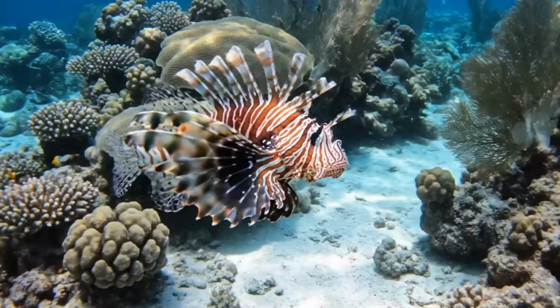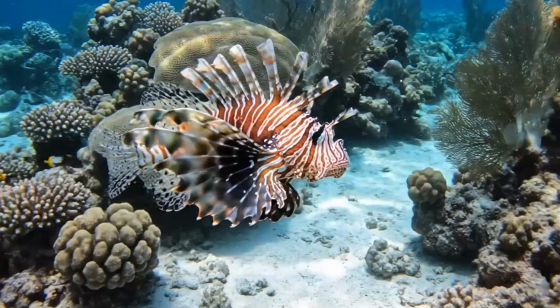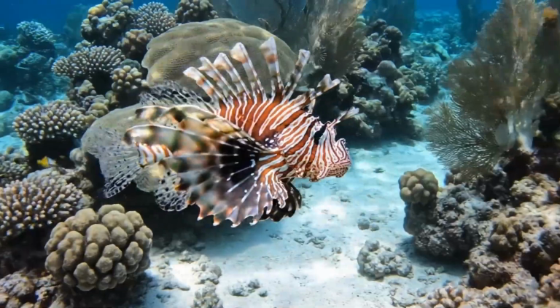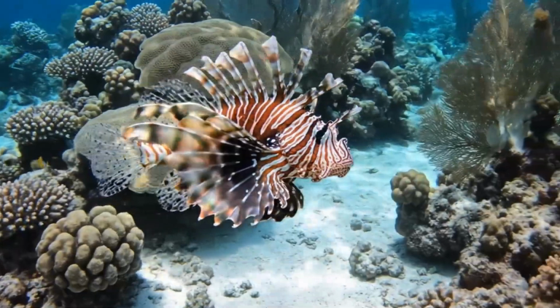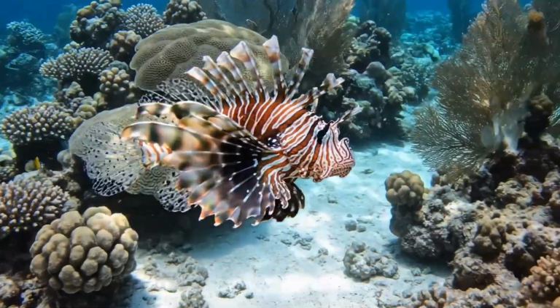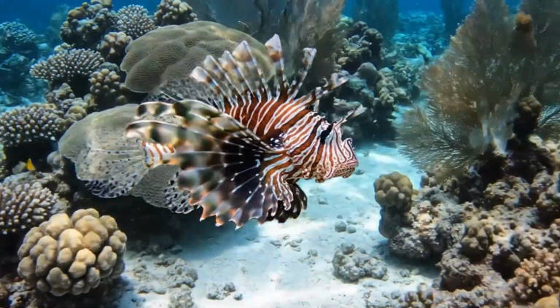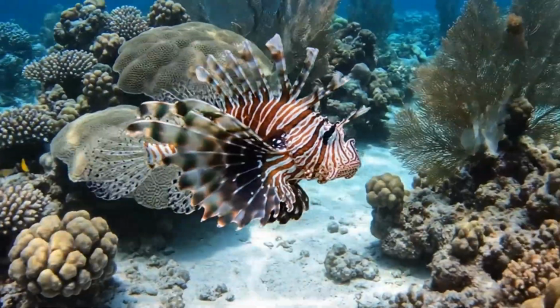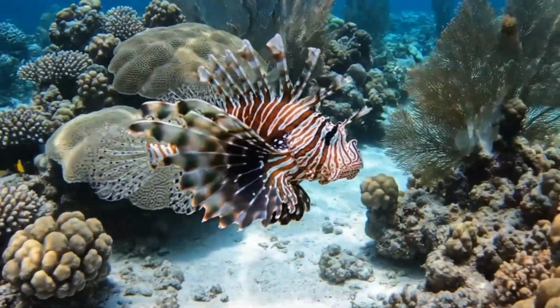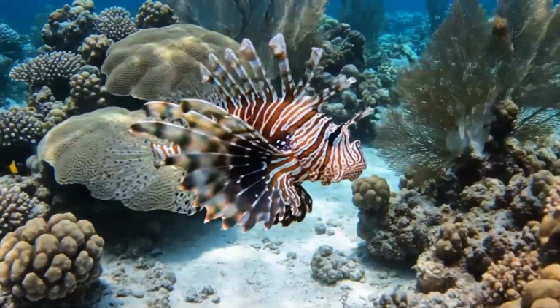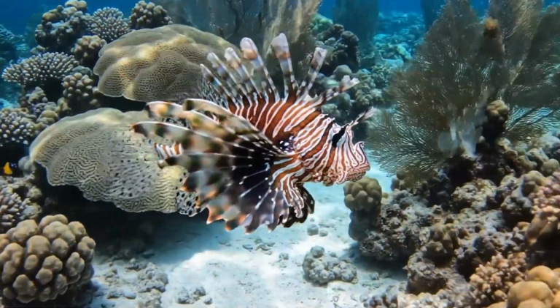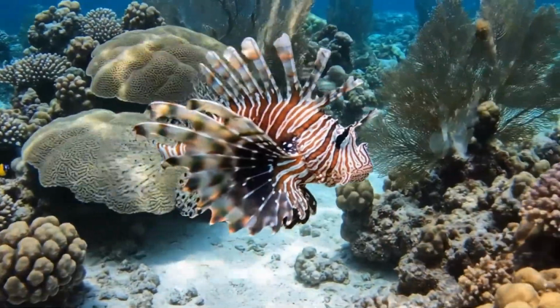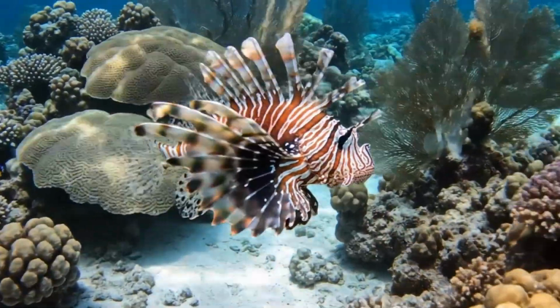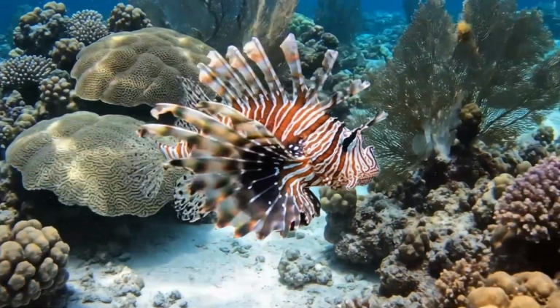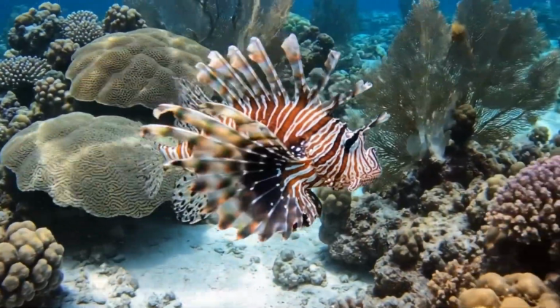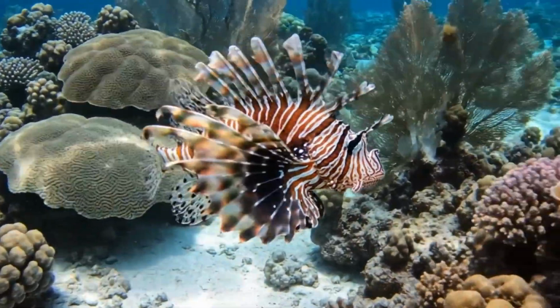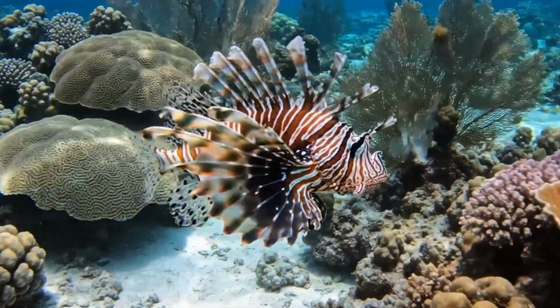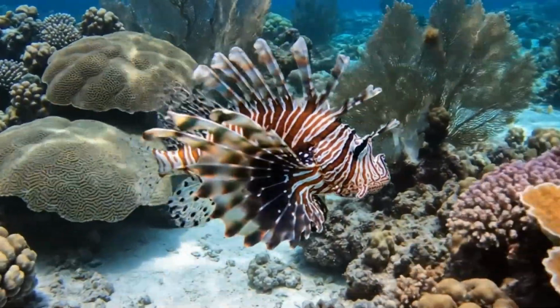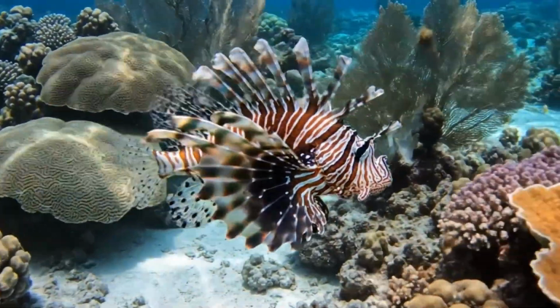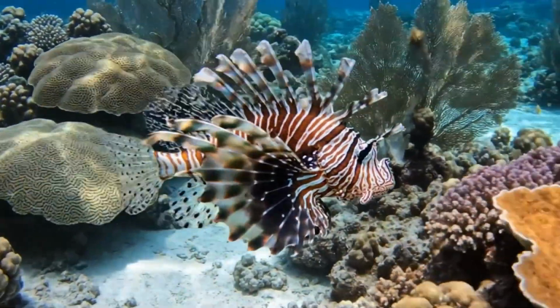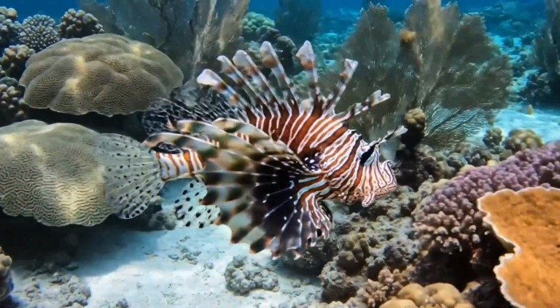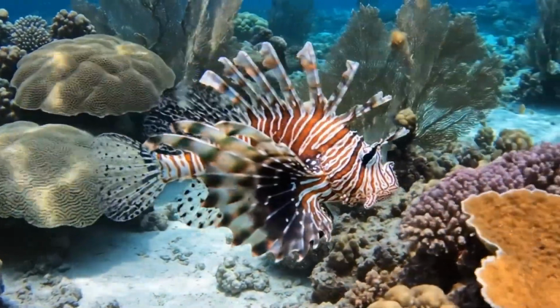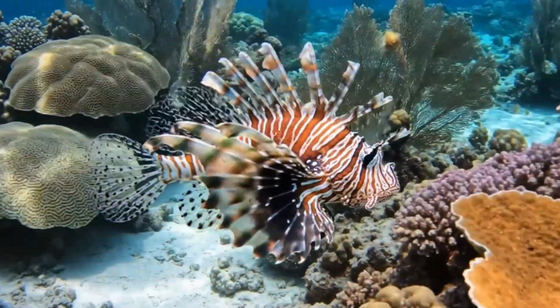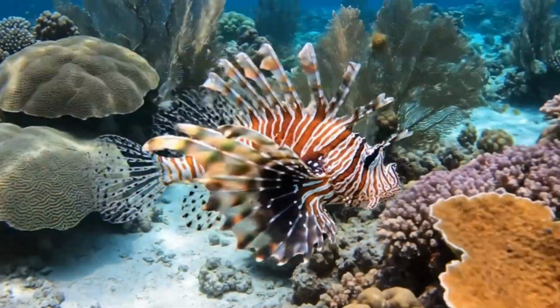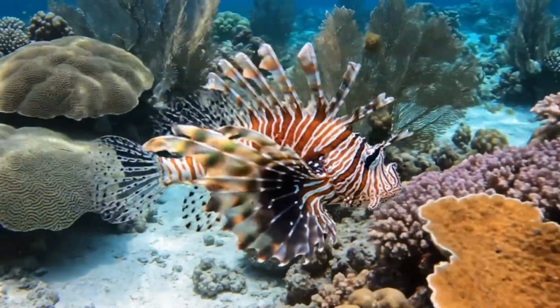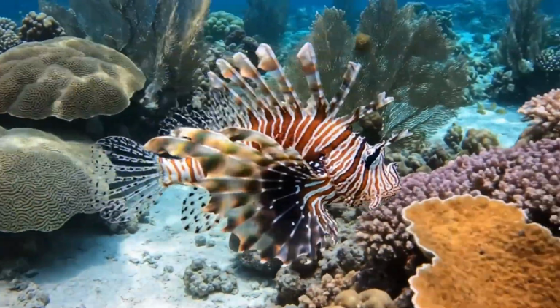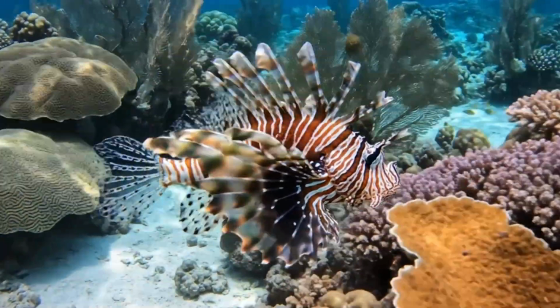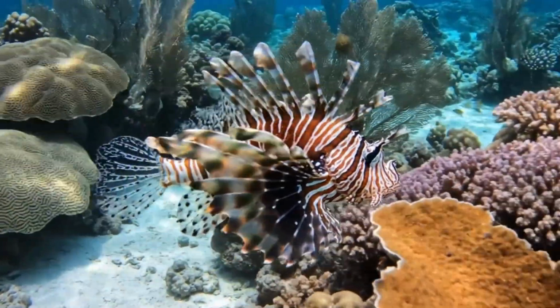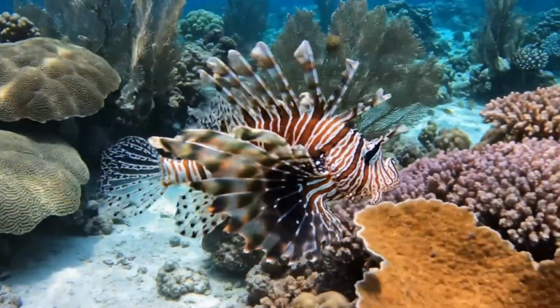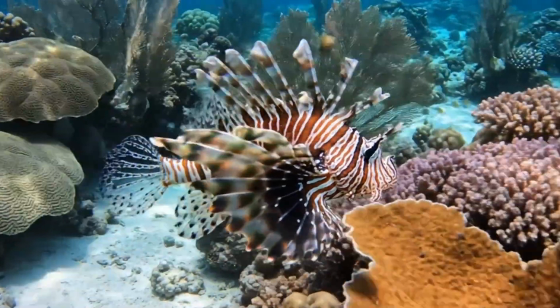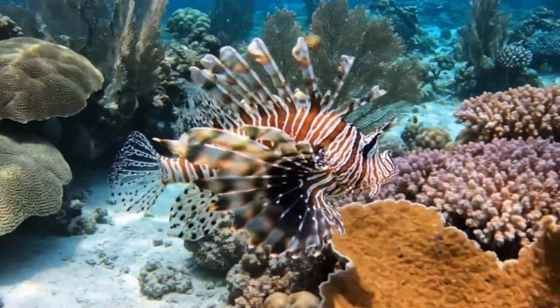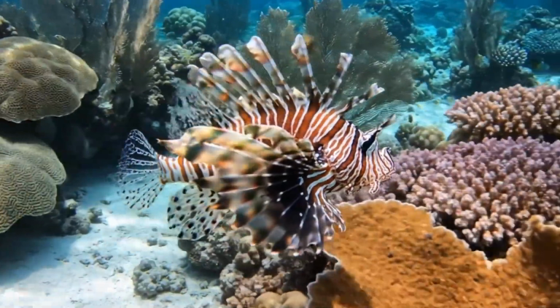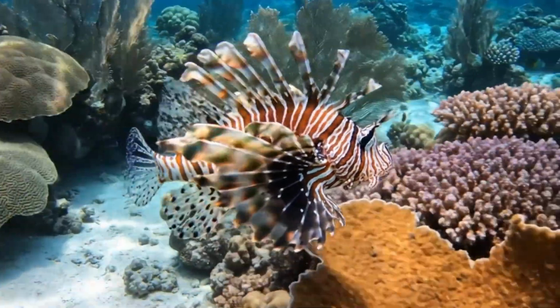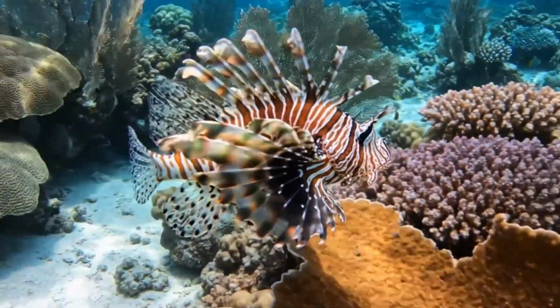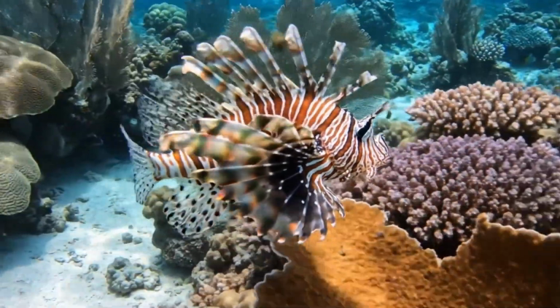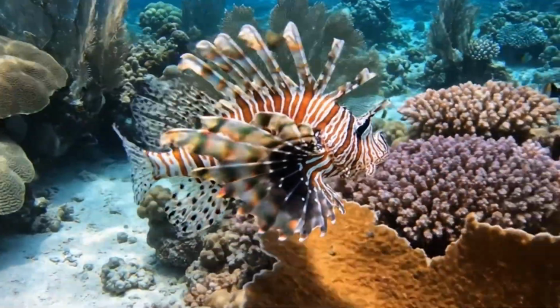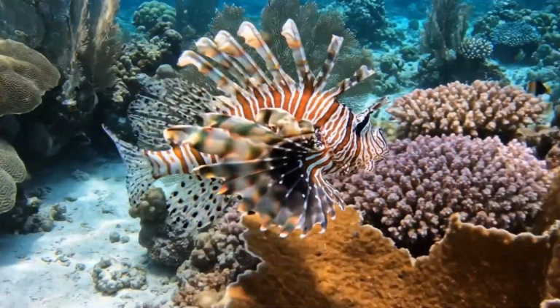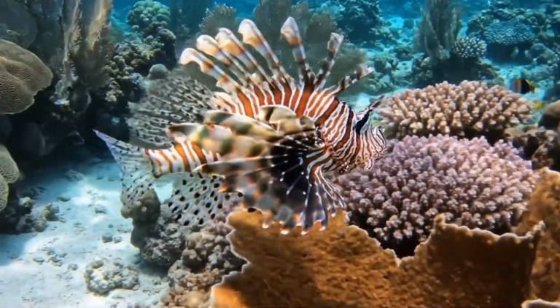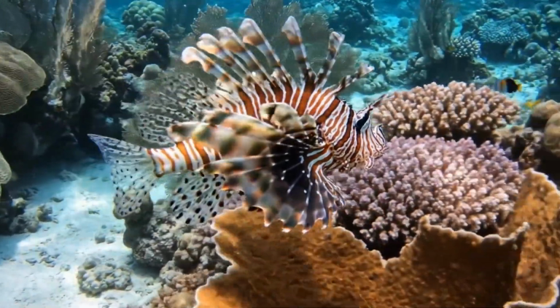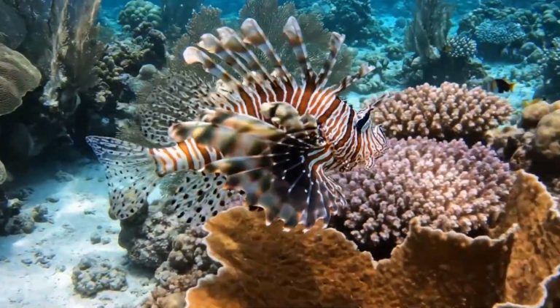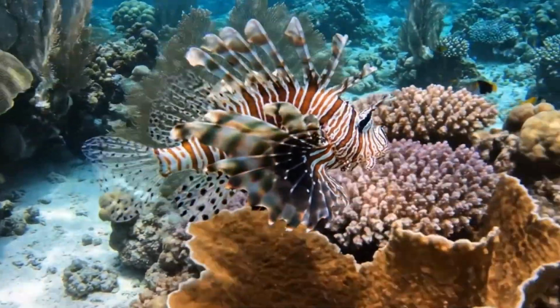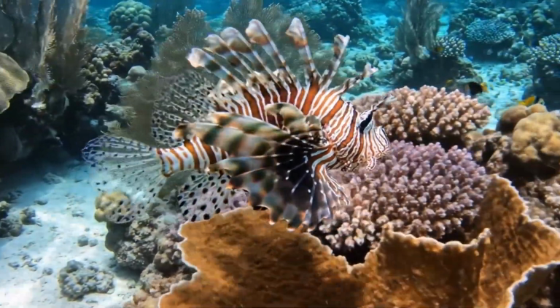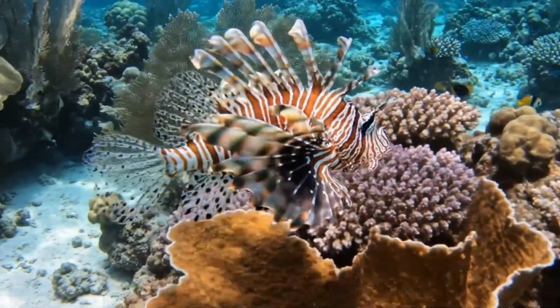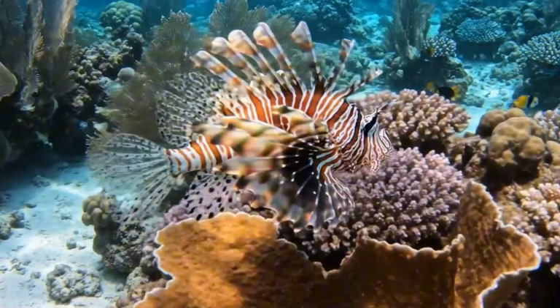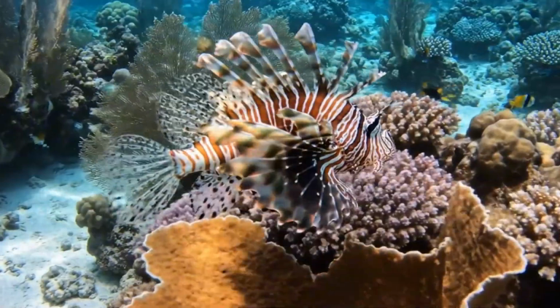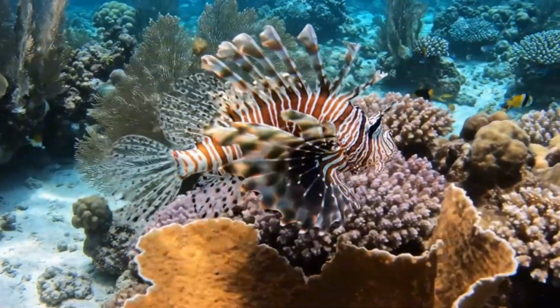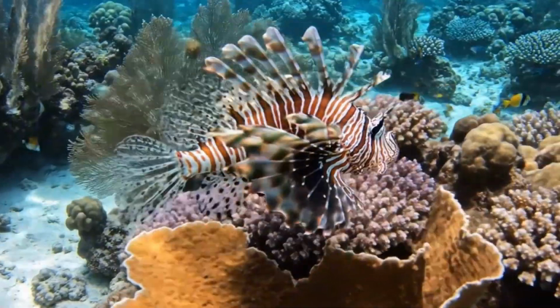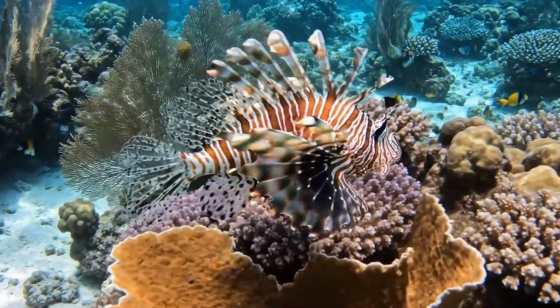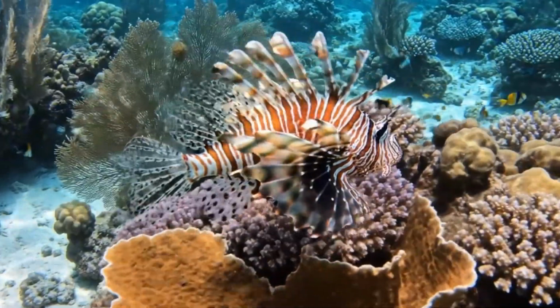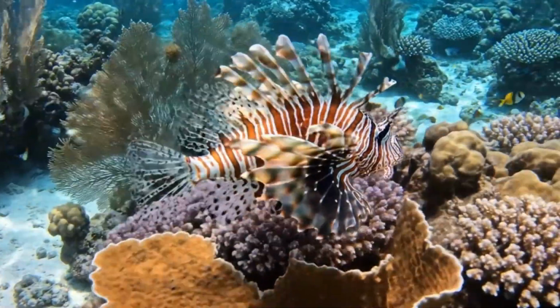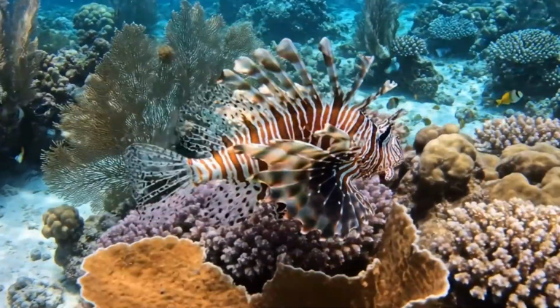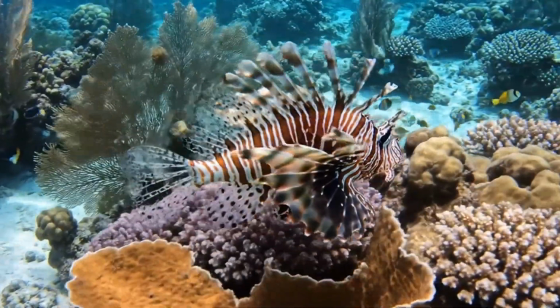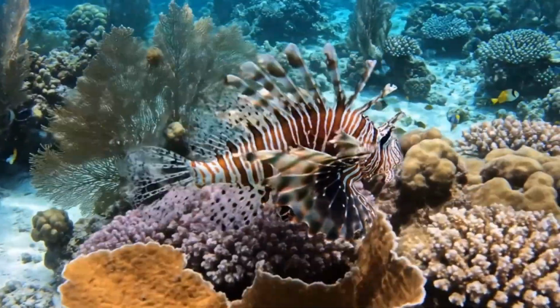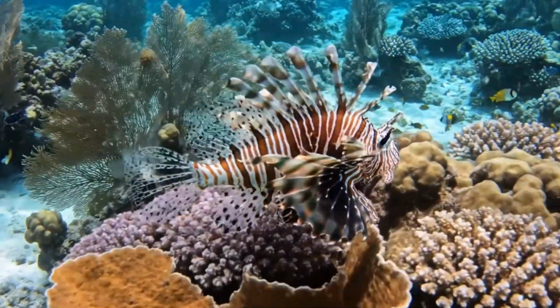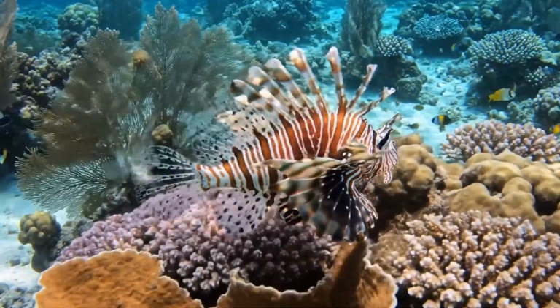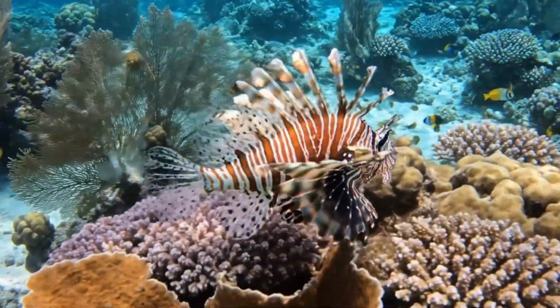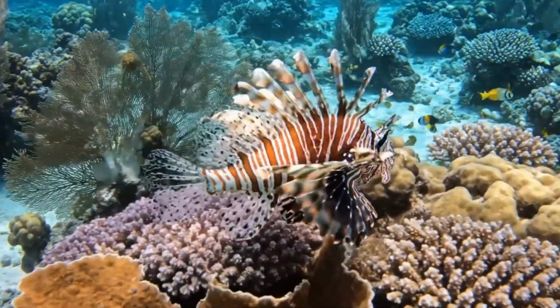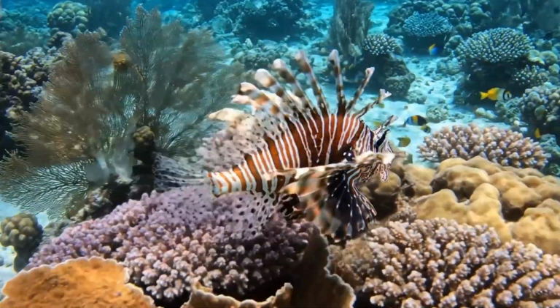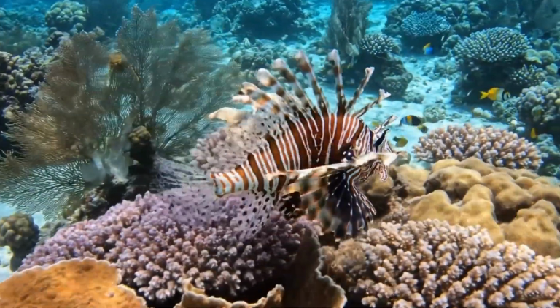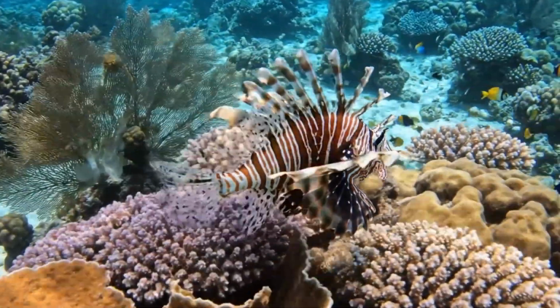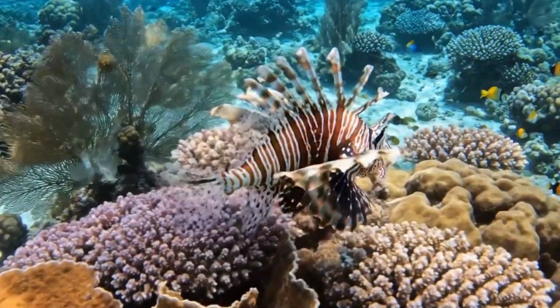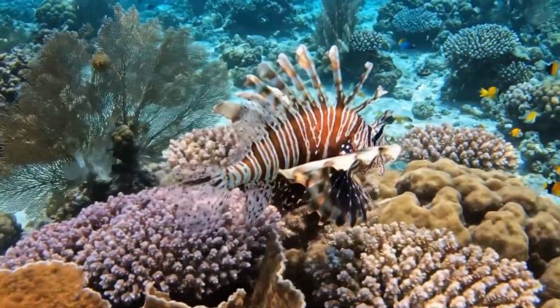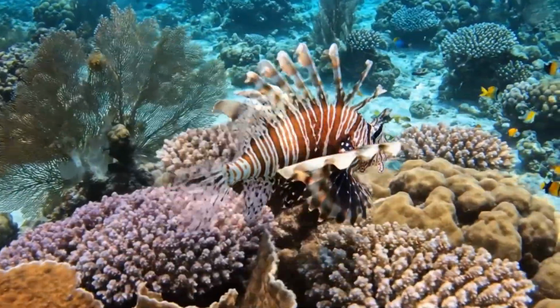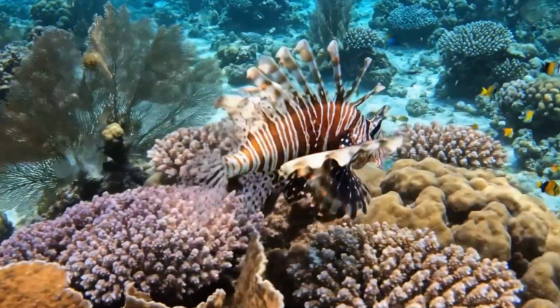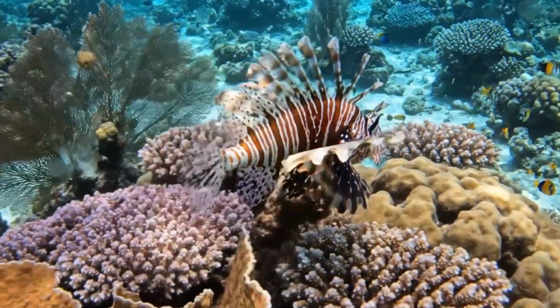Meet the lionfish. It's red and white with long venomous spines. It lives in warm coral seas.